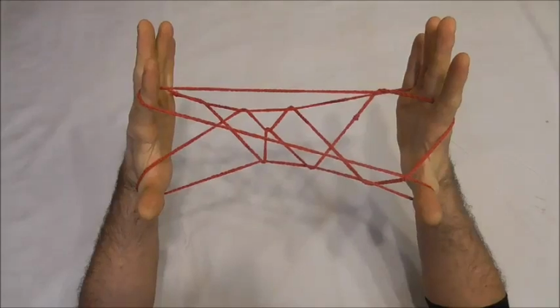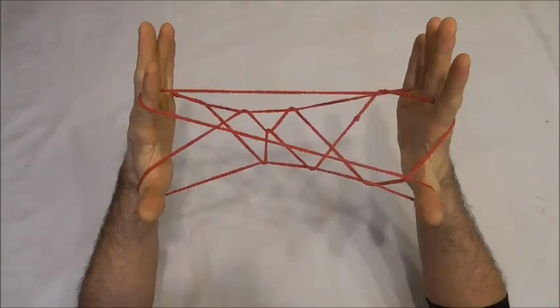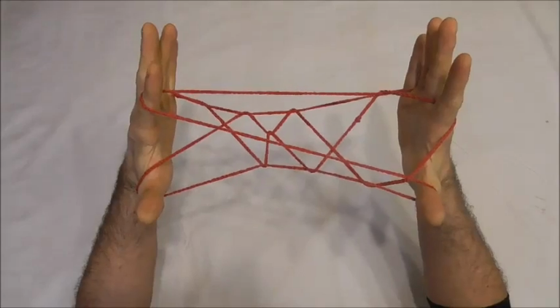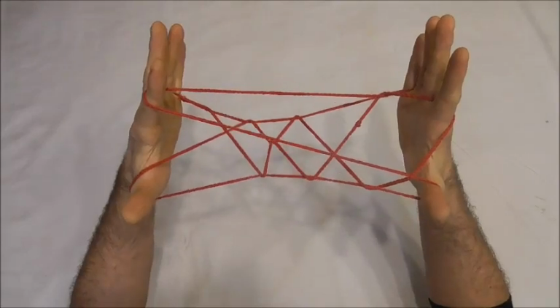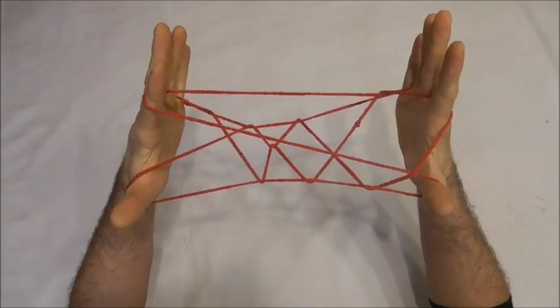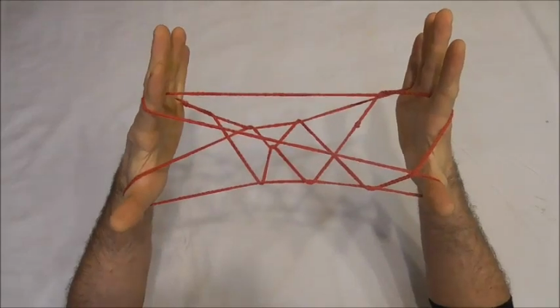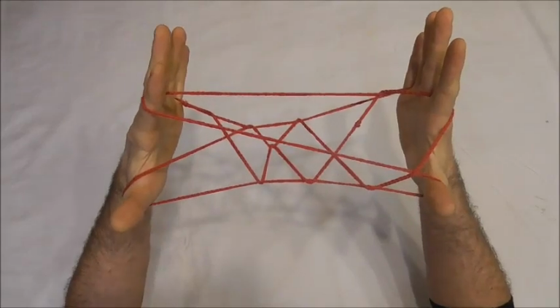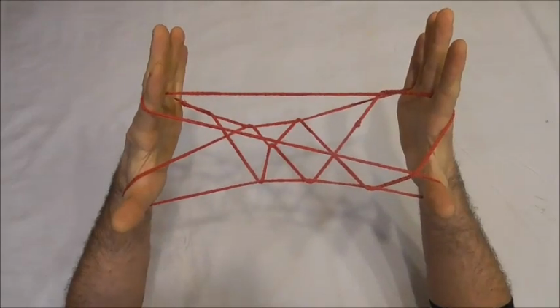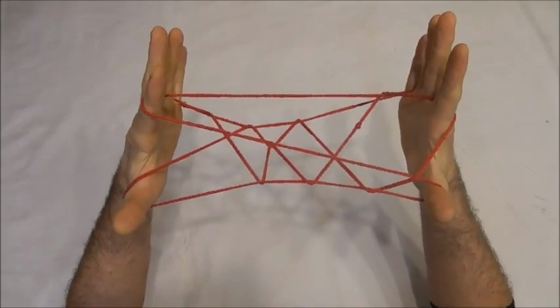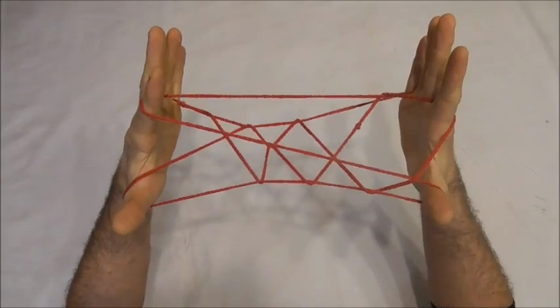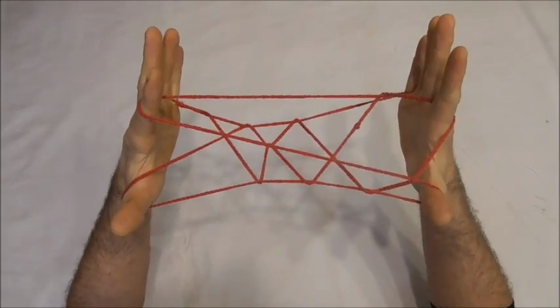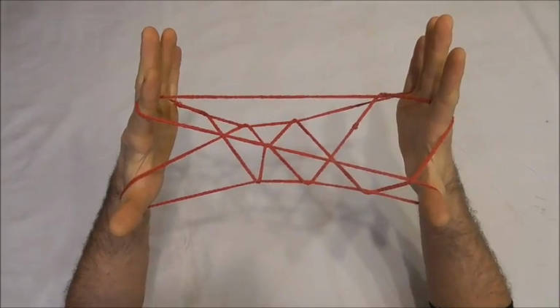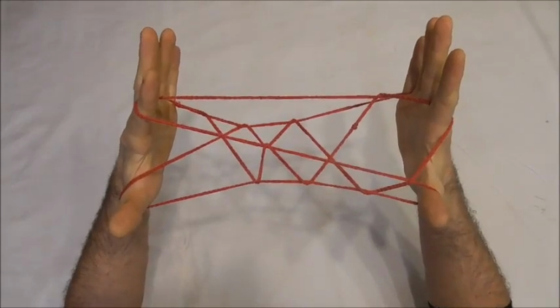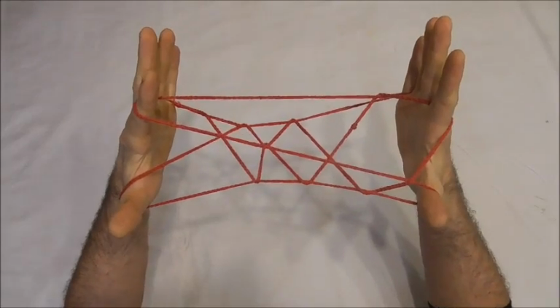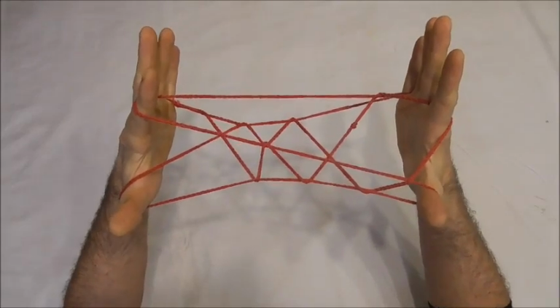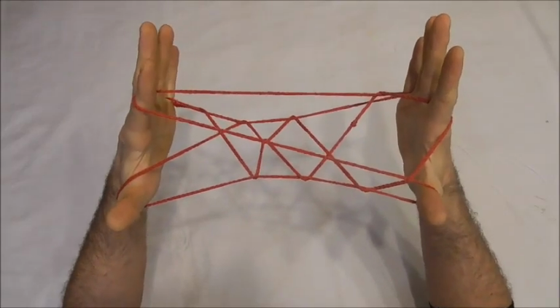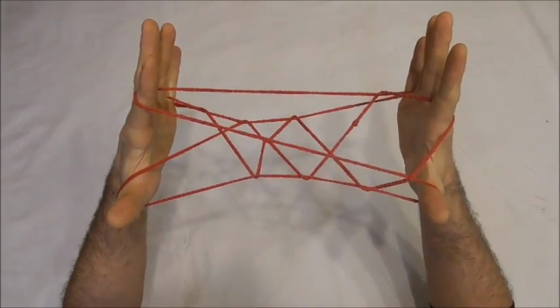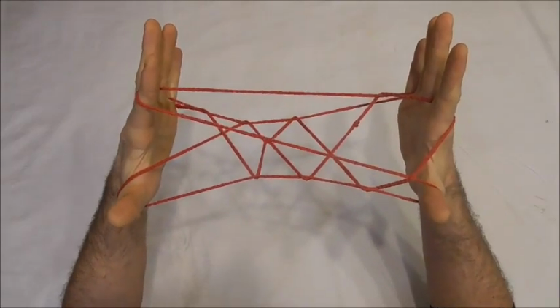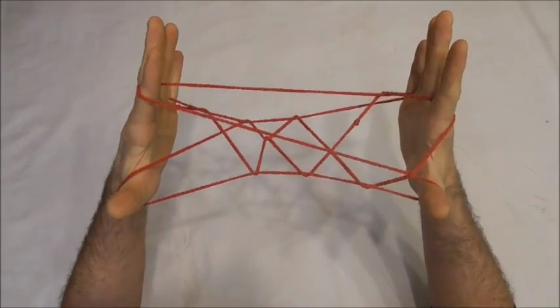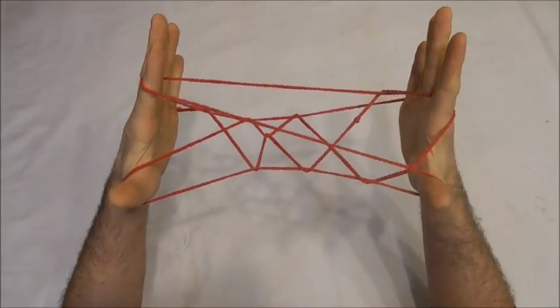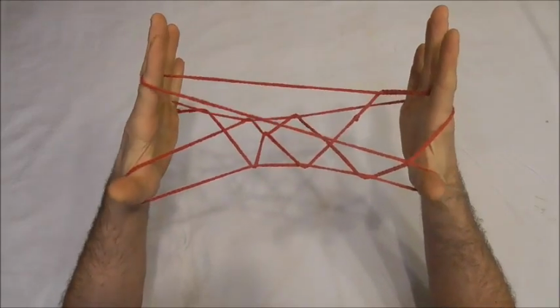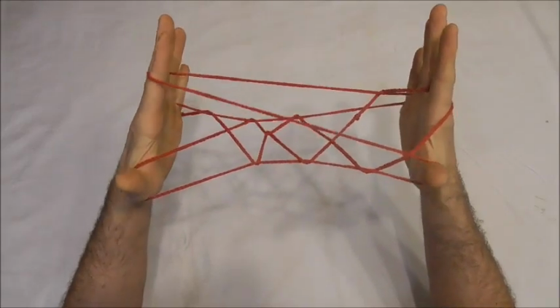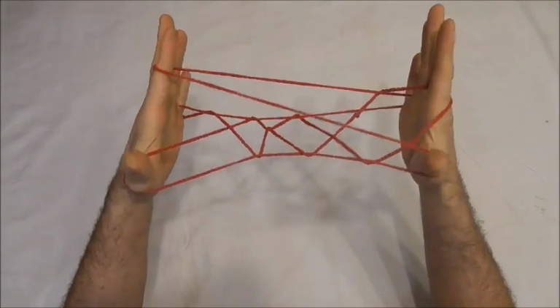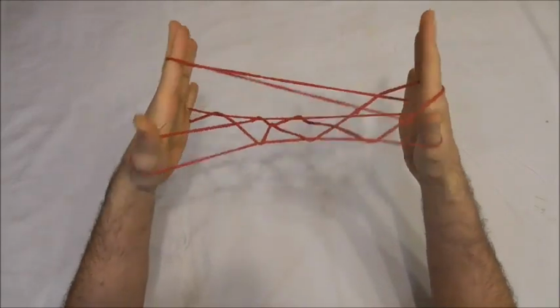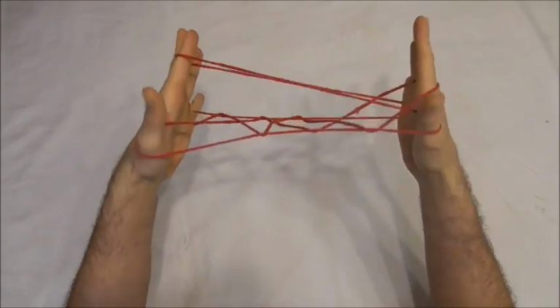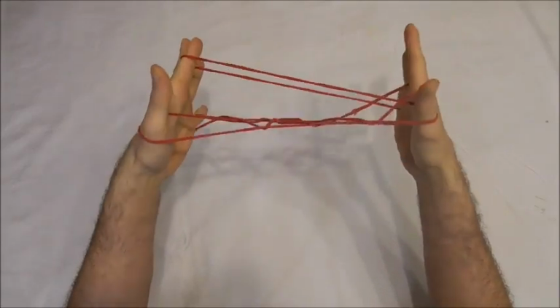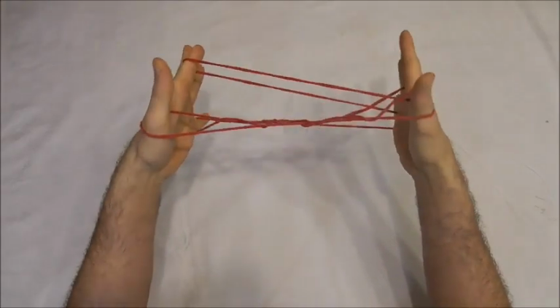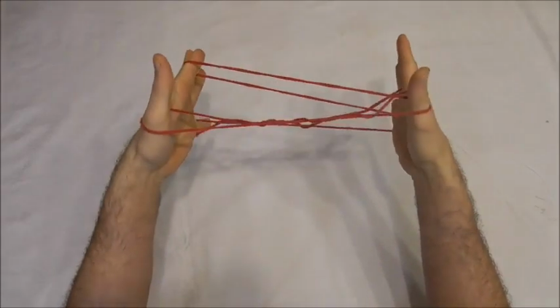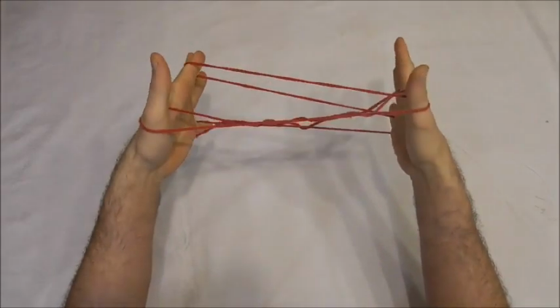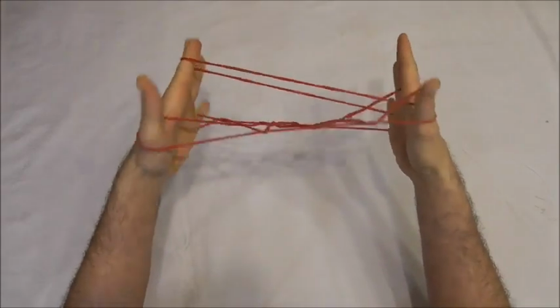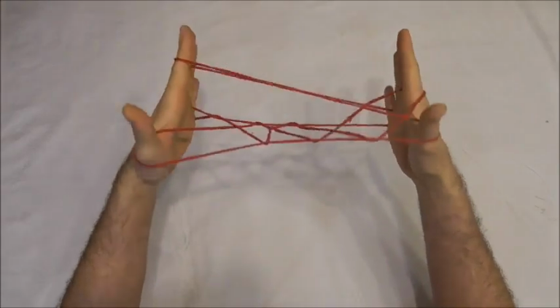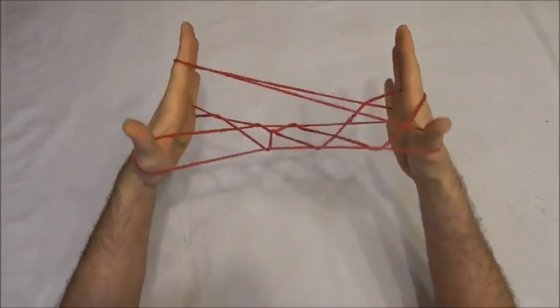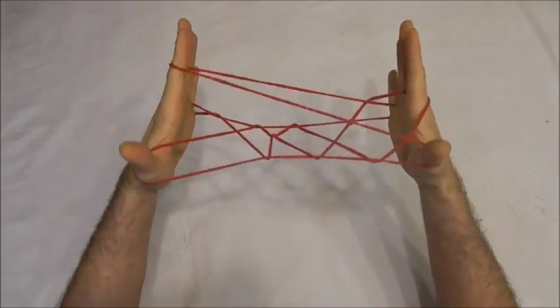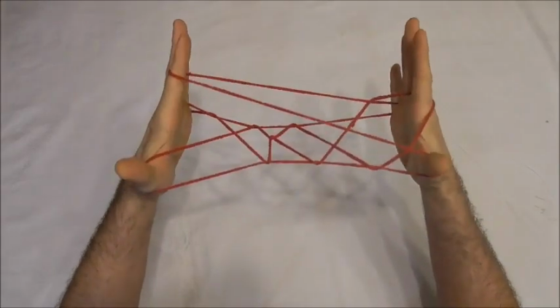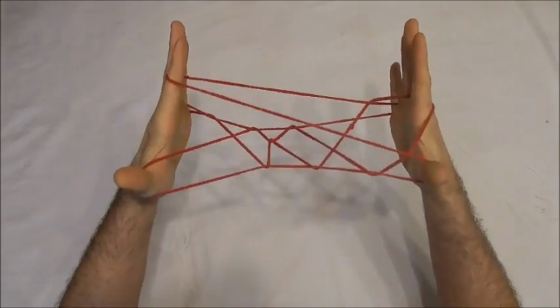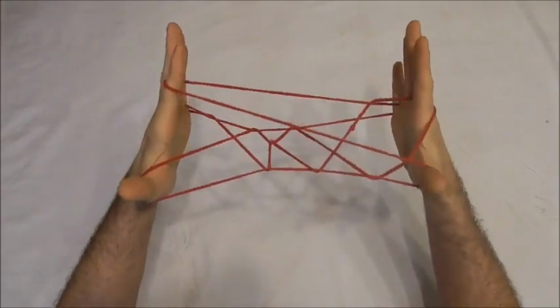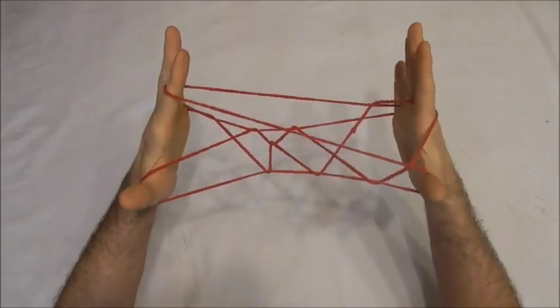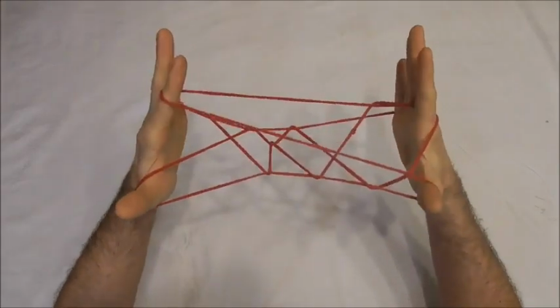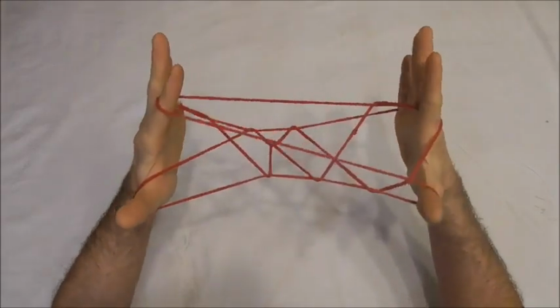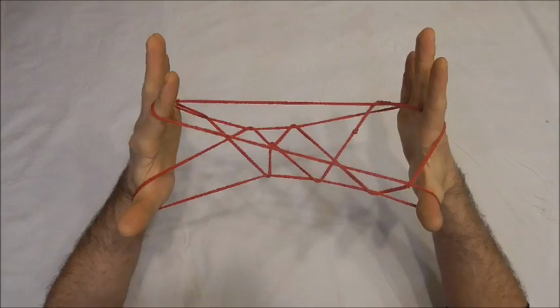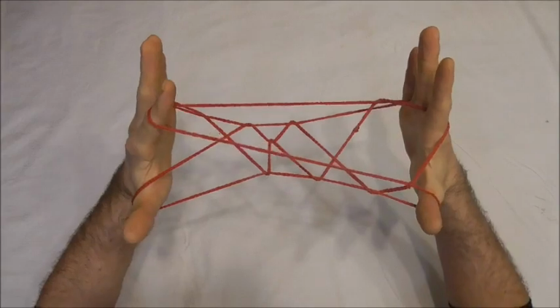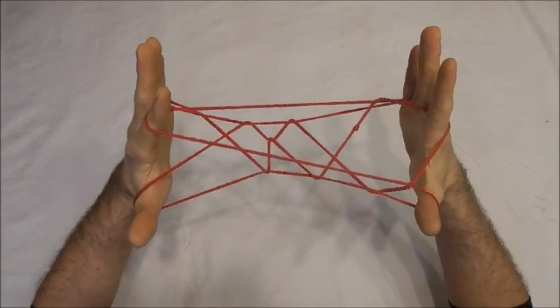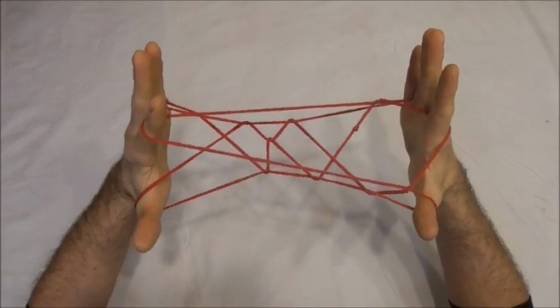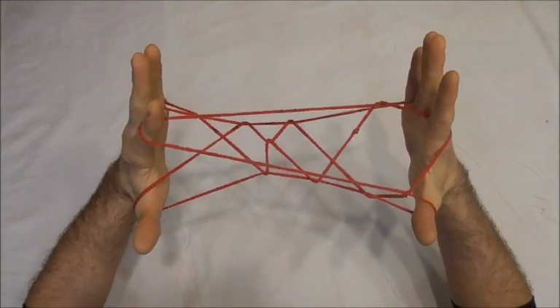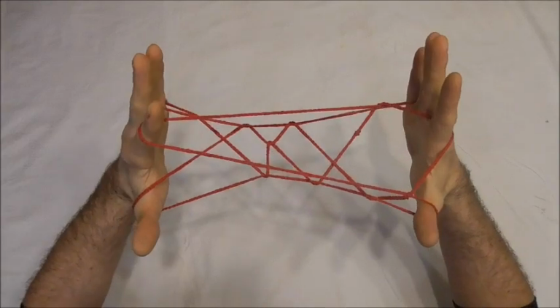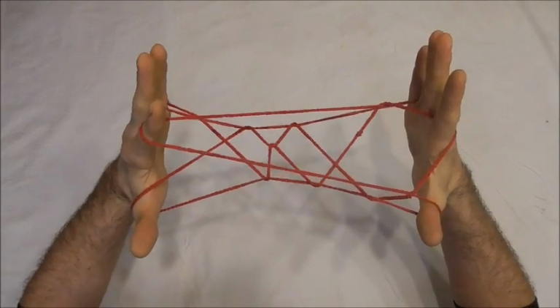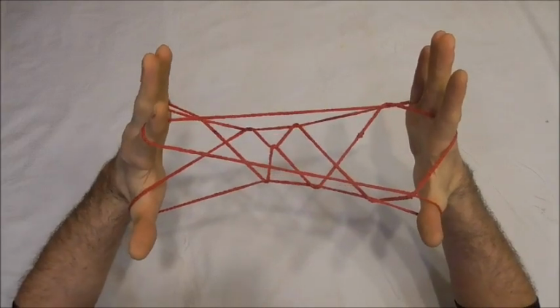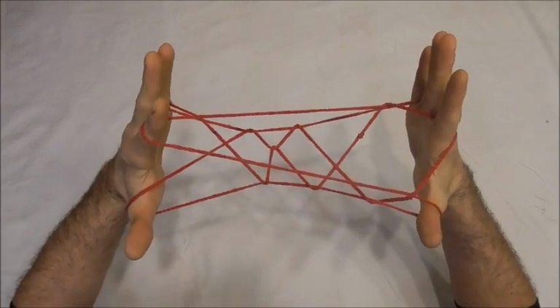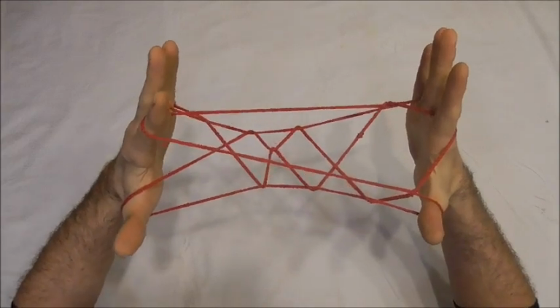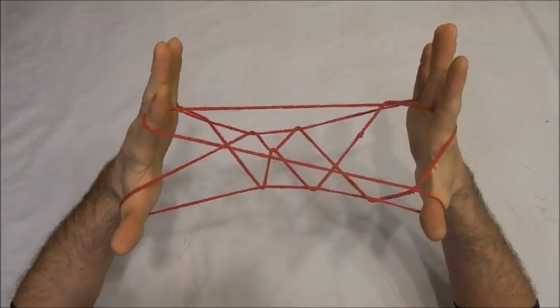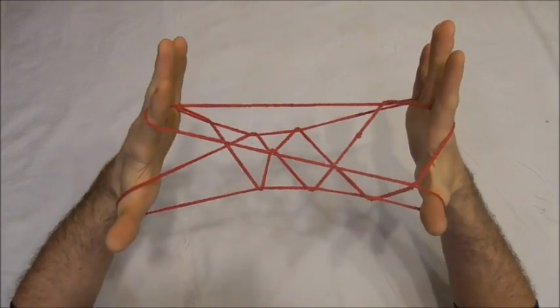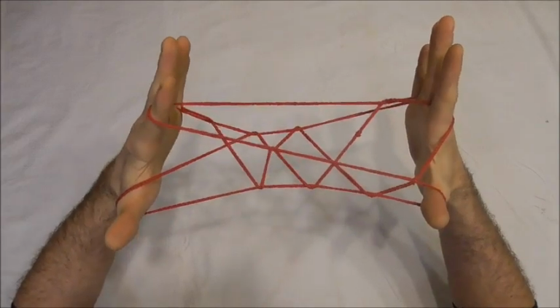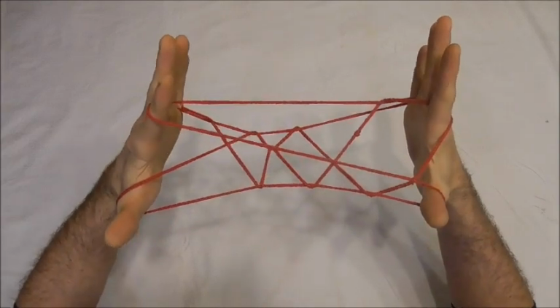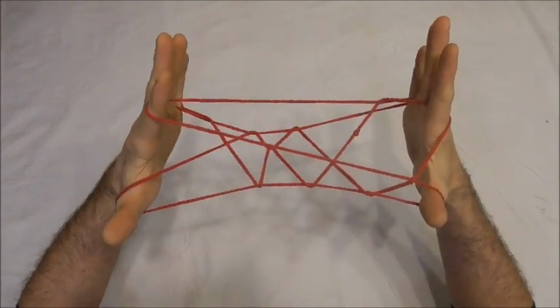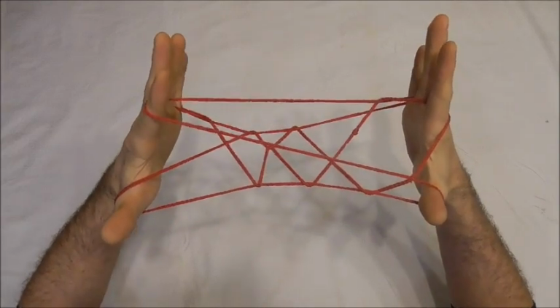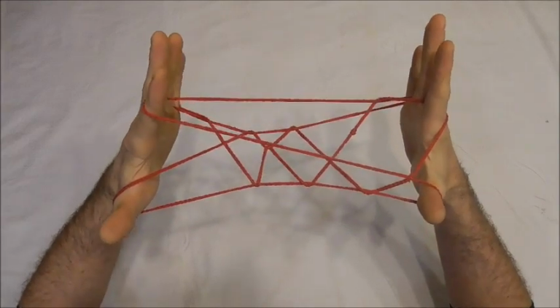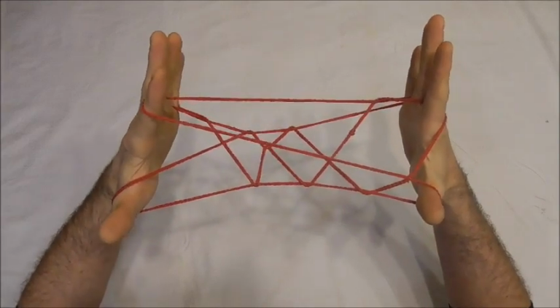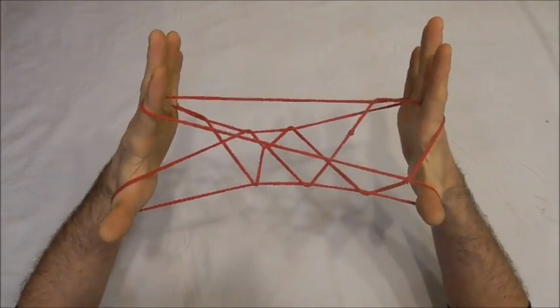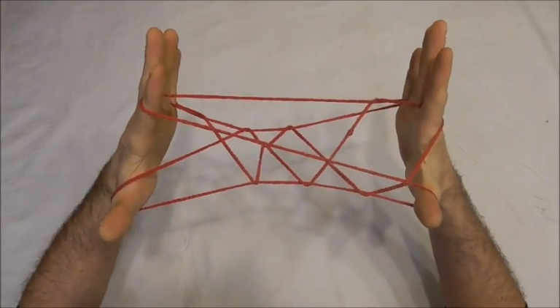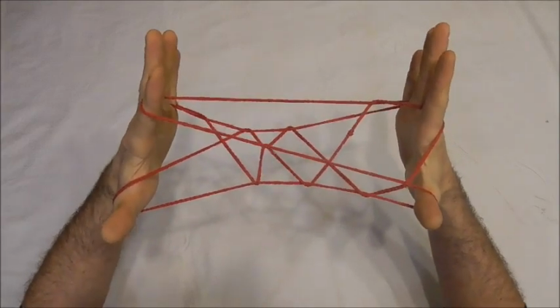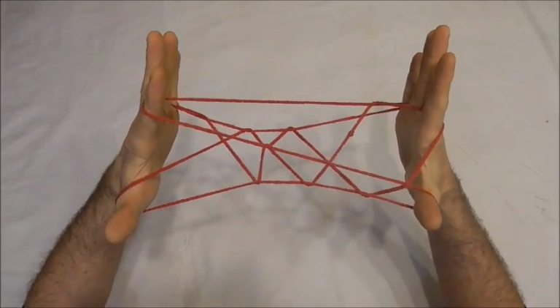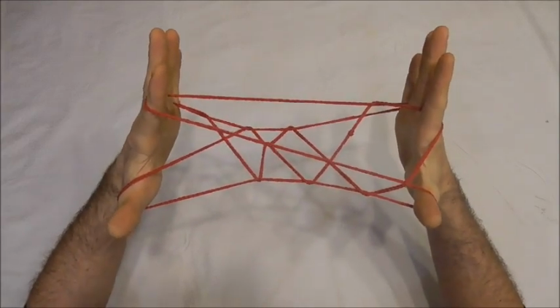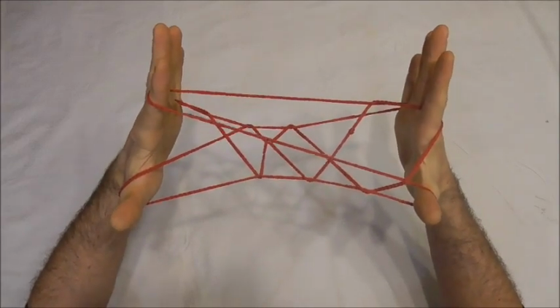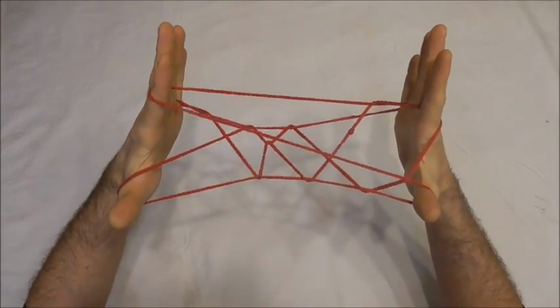Hi guys, got another string figure today. This one is a 3D string figure and is called the King's Throne.